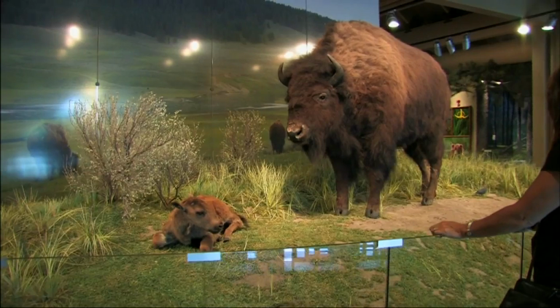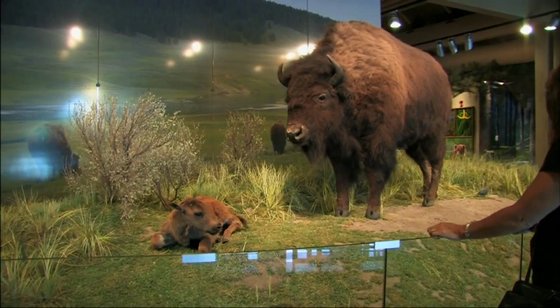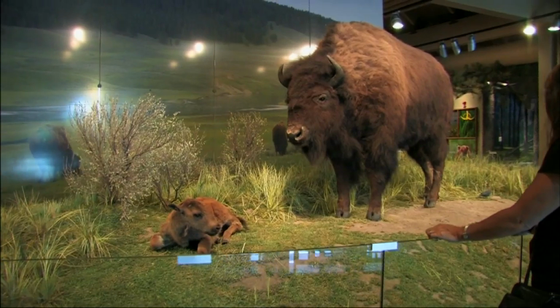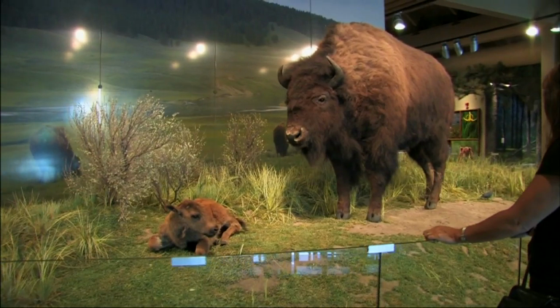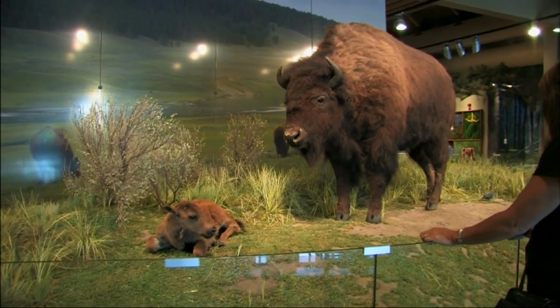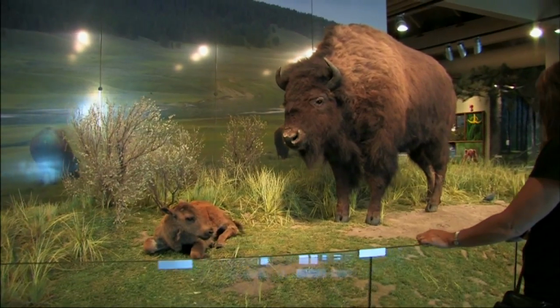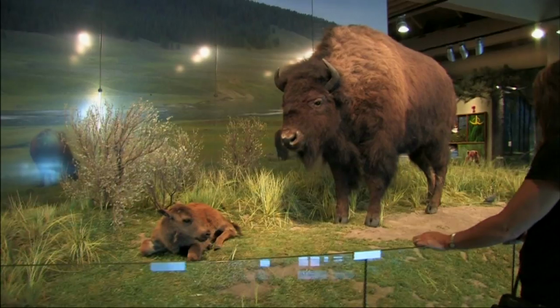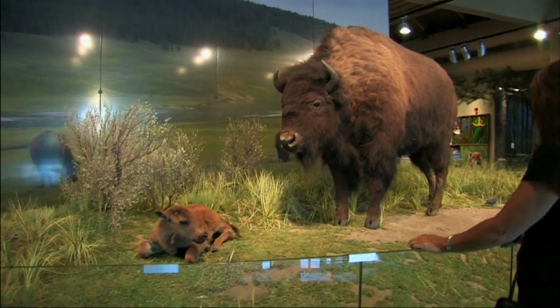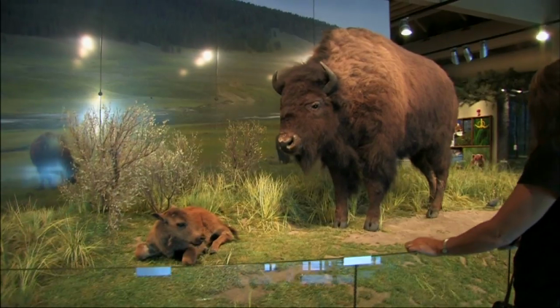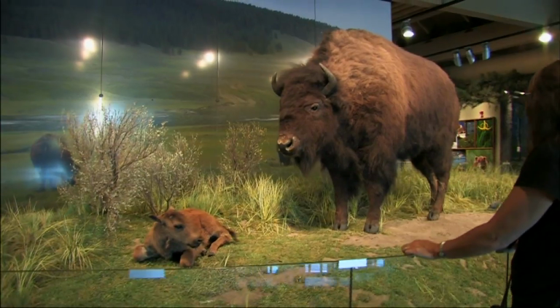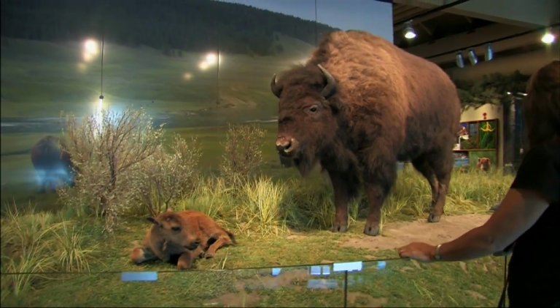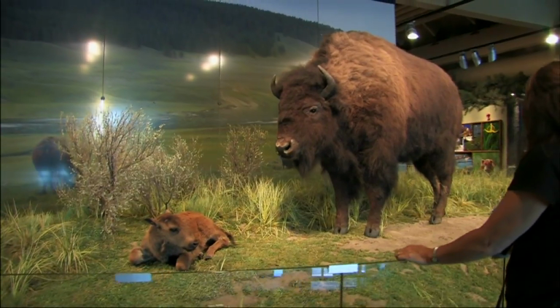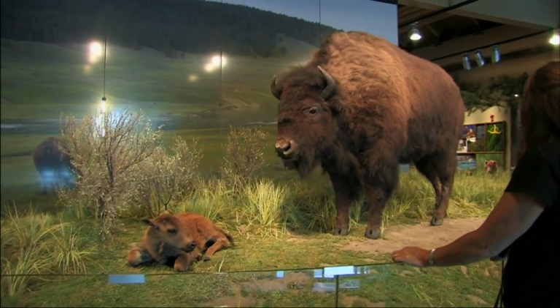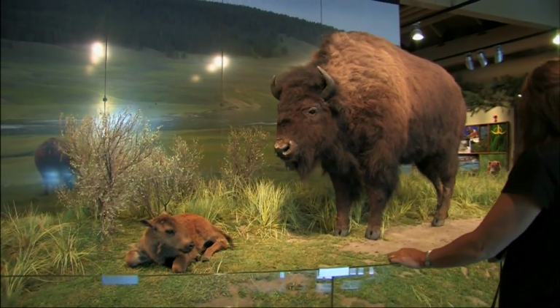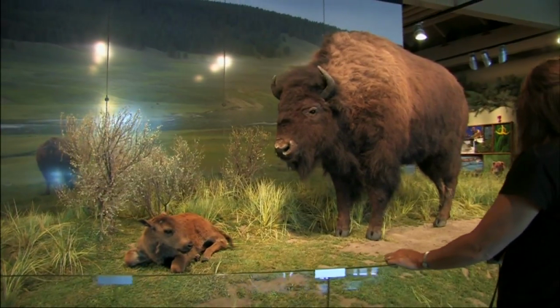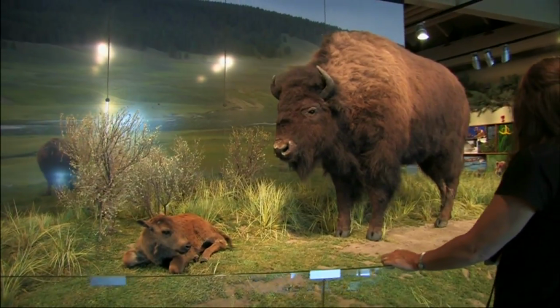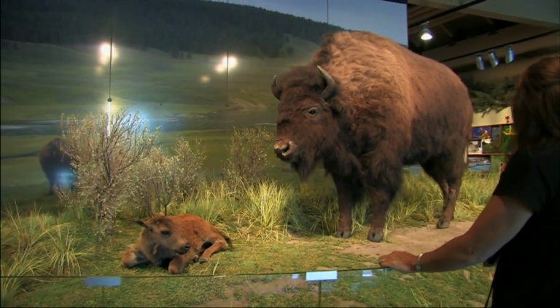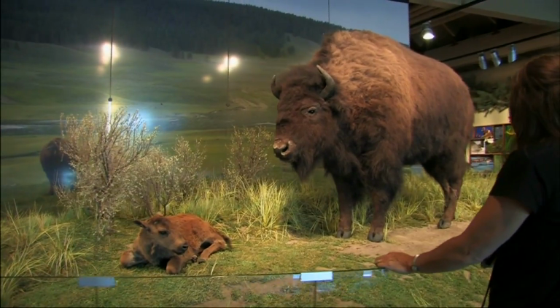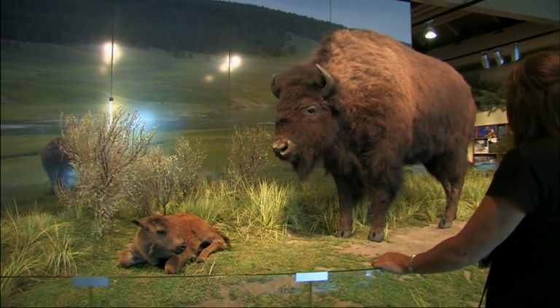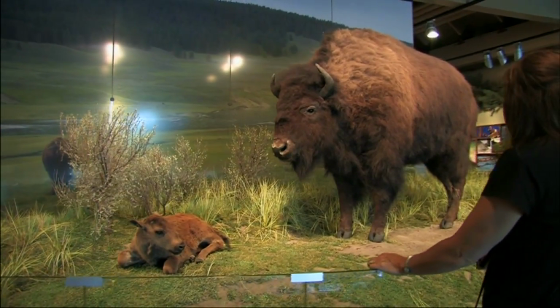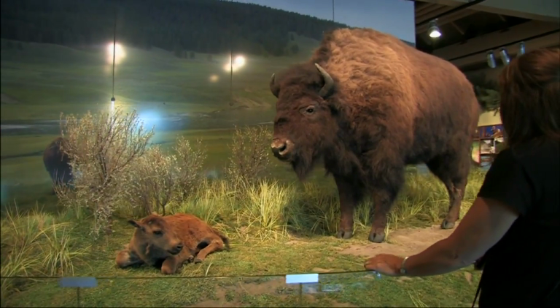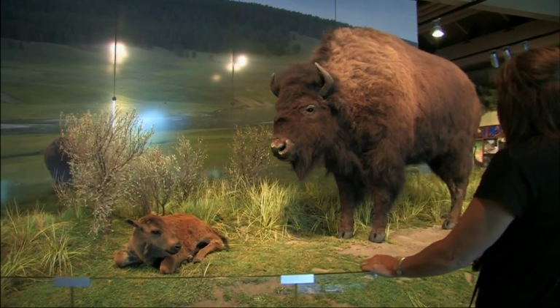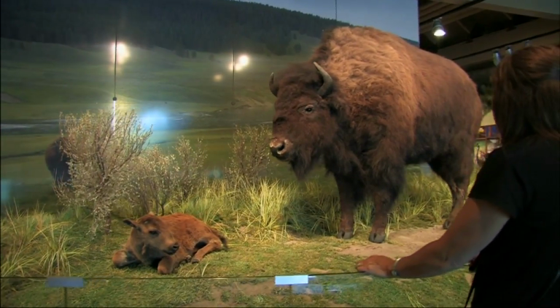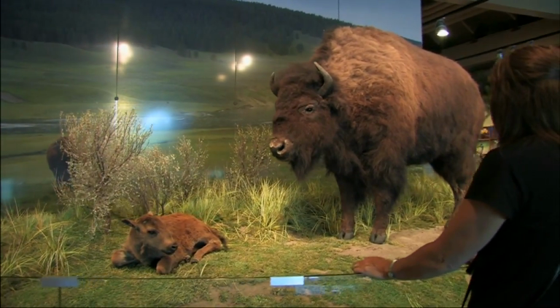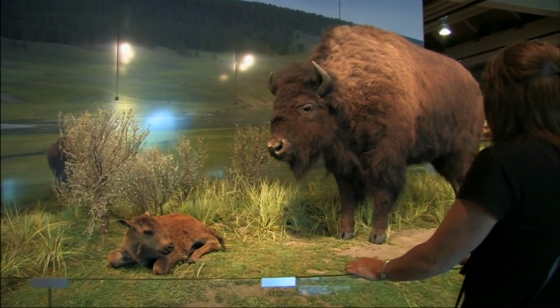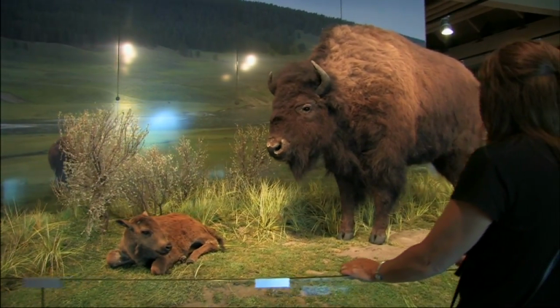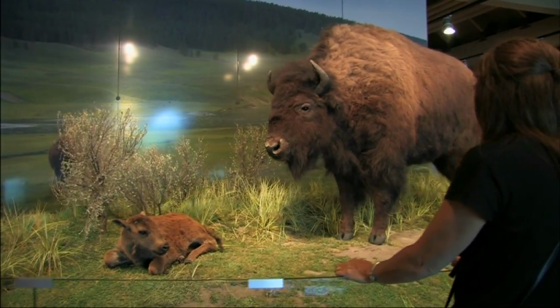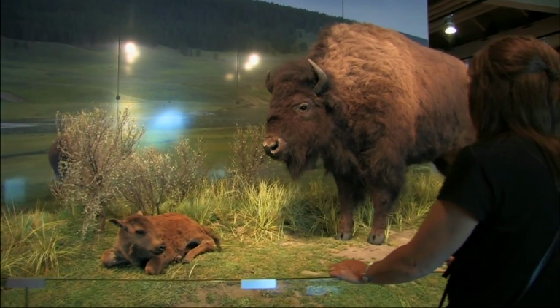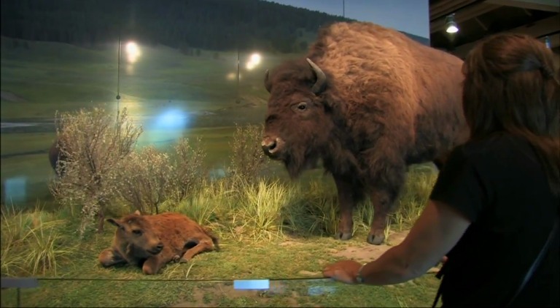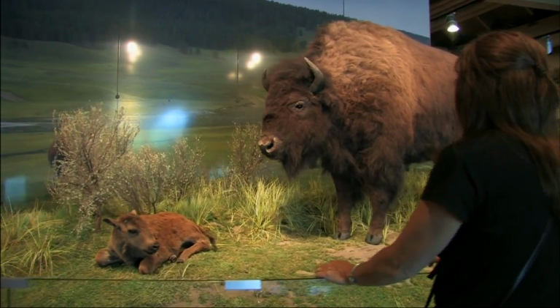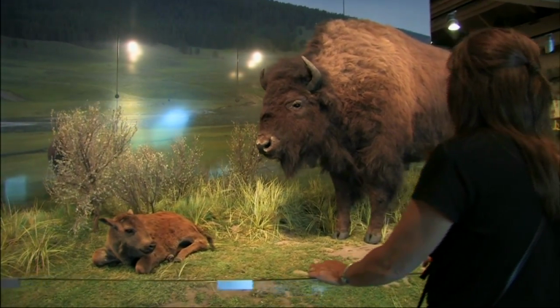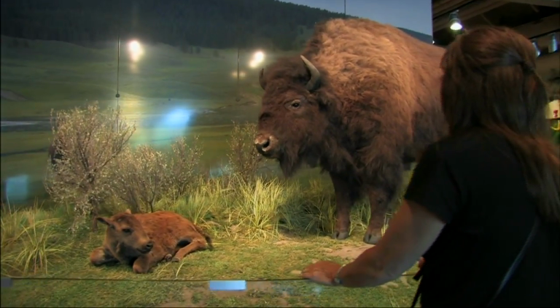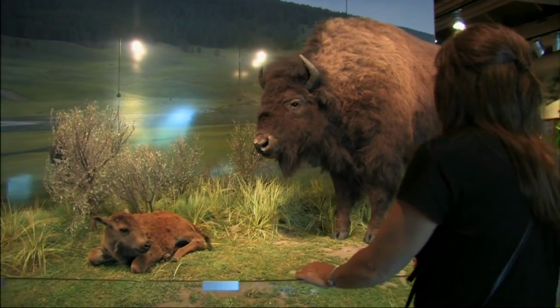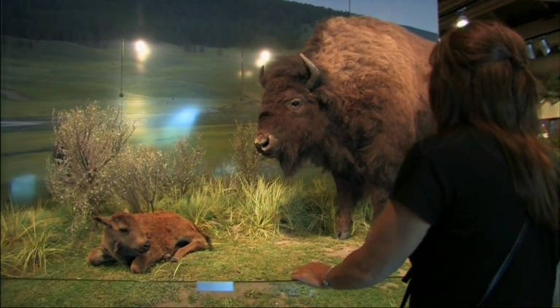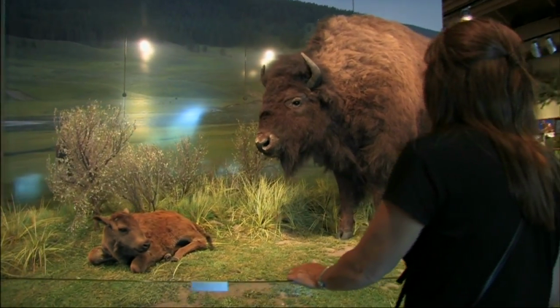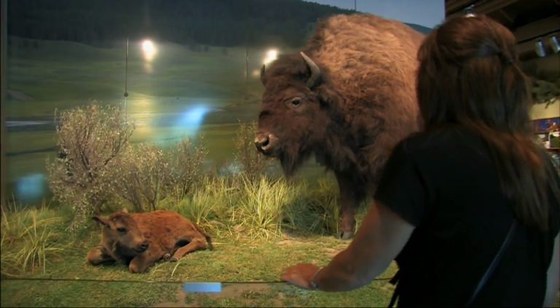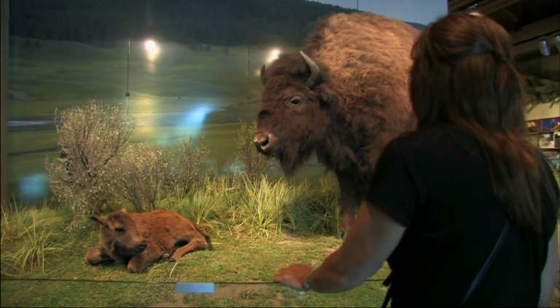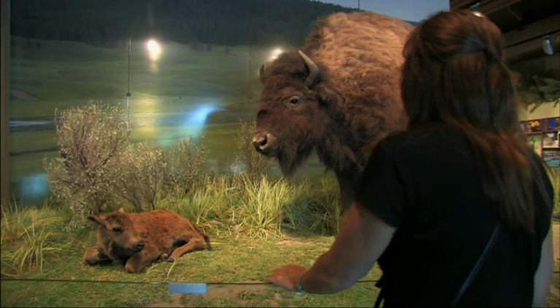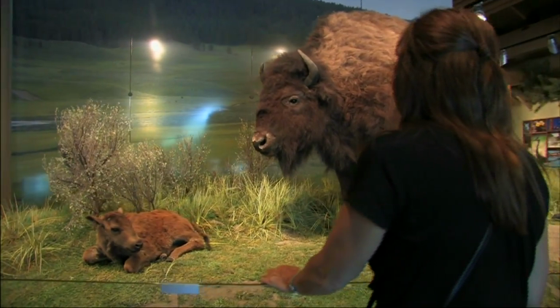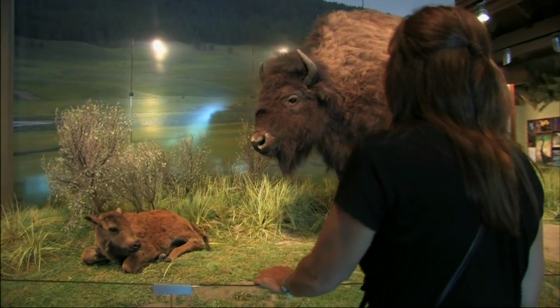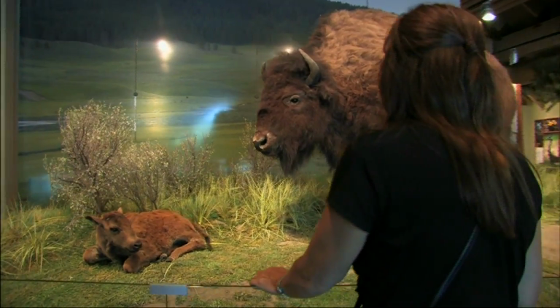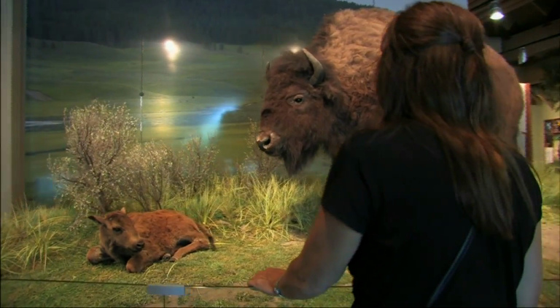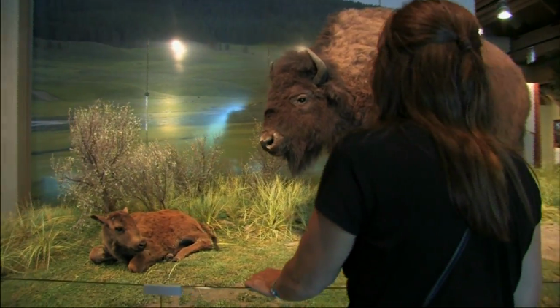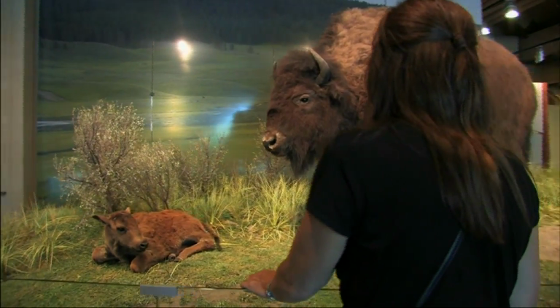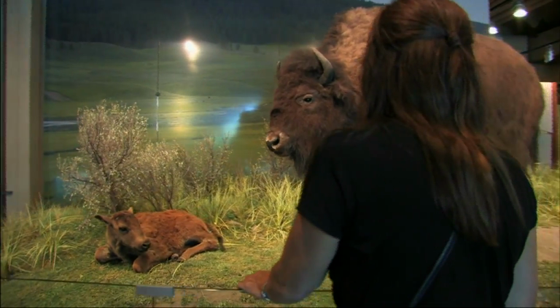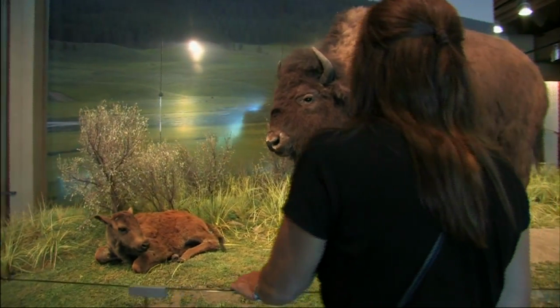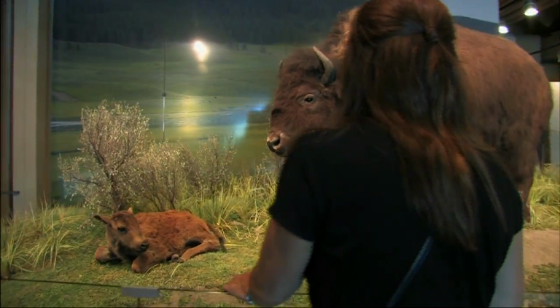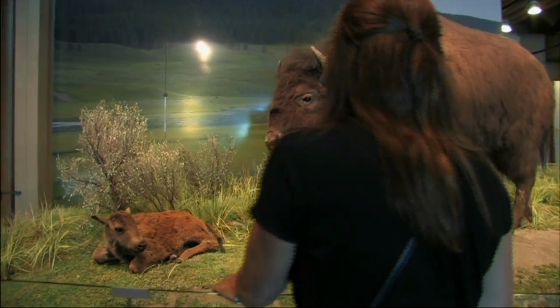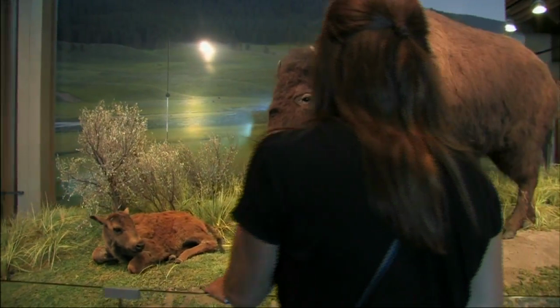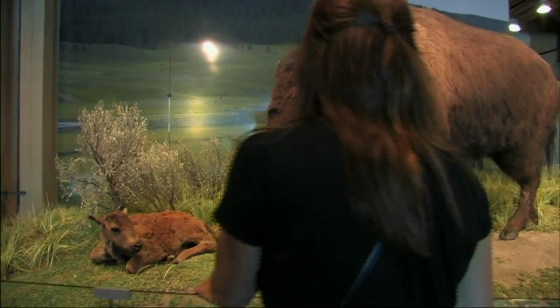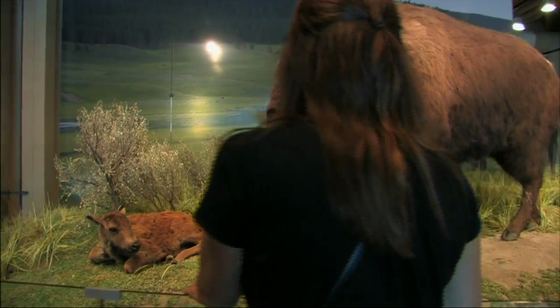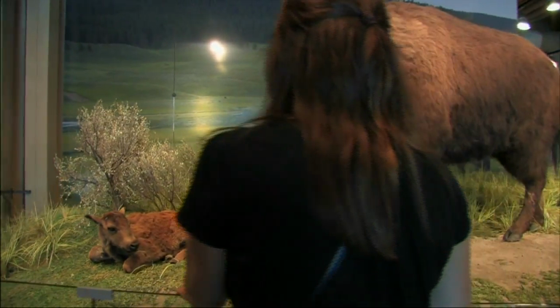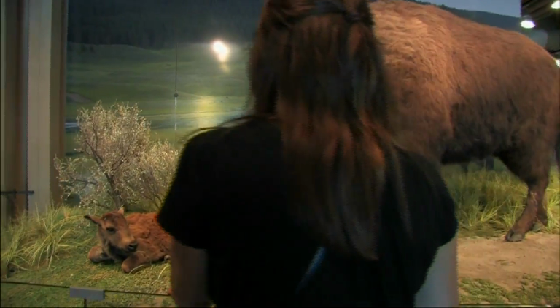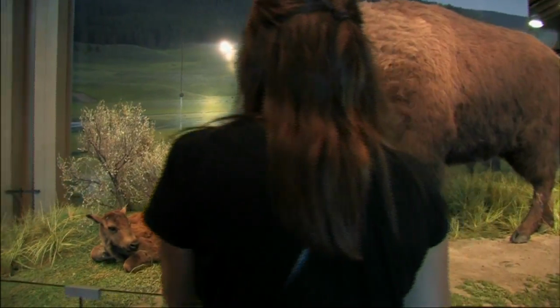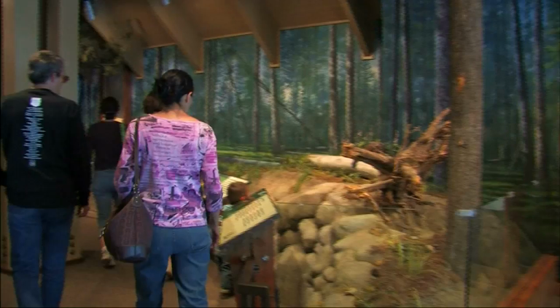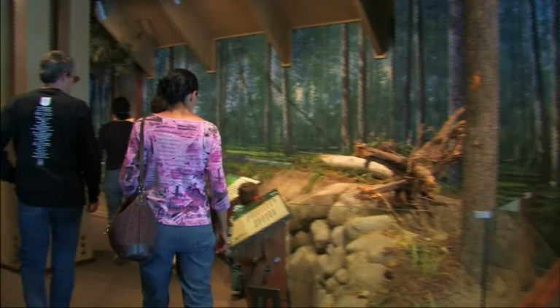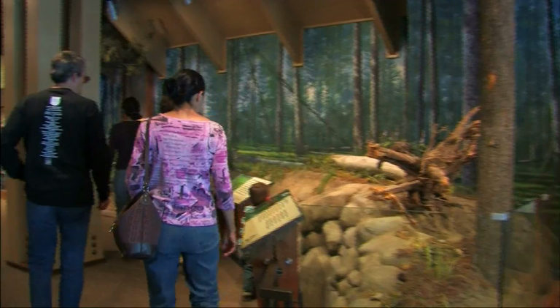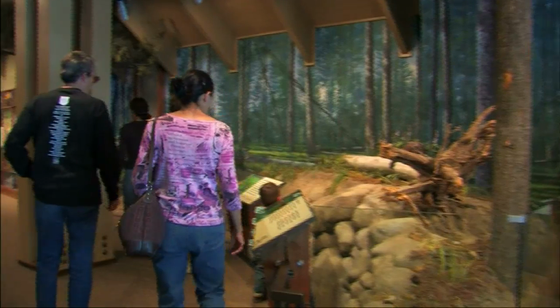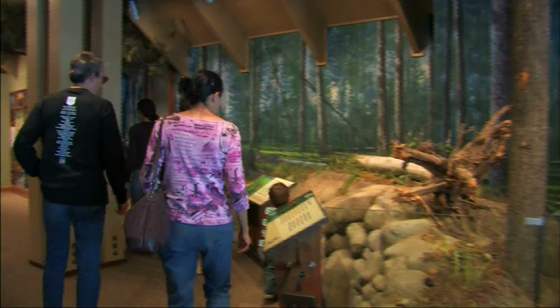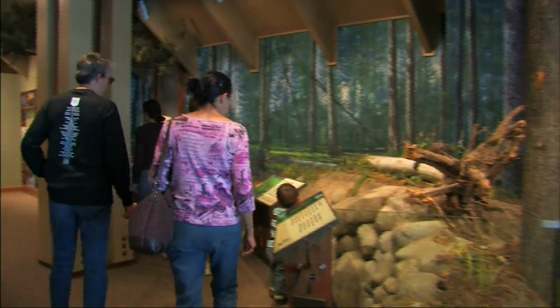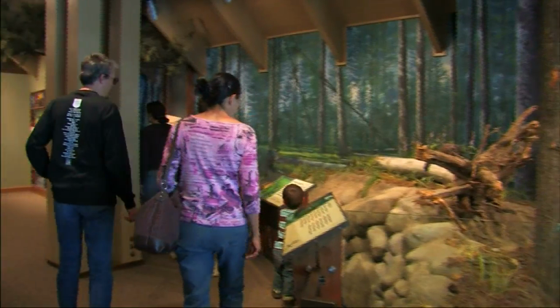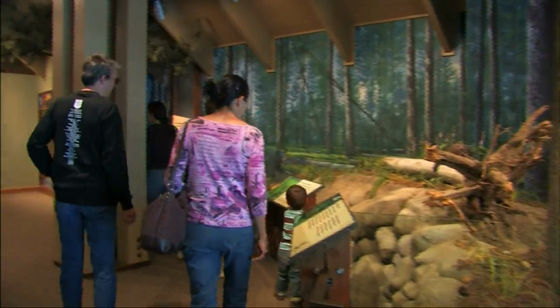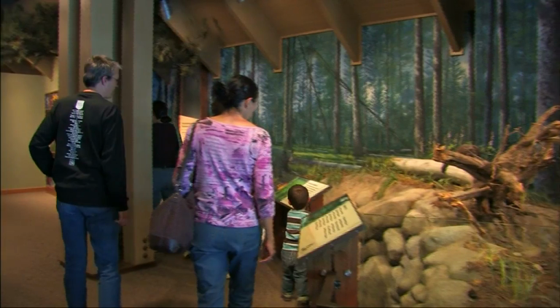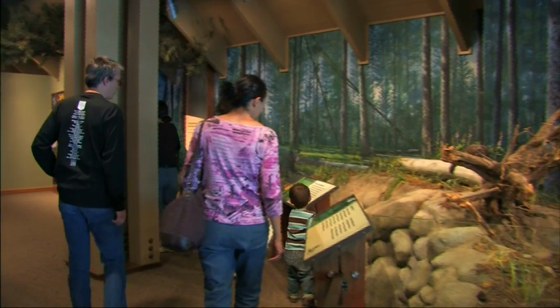Life-size dioramas of wildlife and plant life illustrate the intricate ecosystems of Yellowstone.